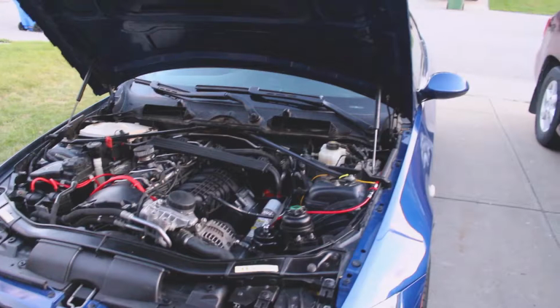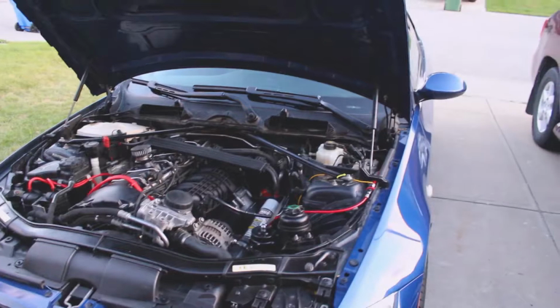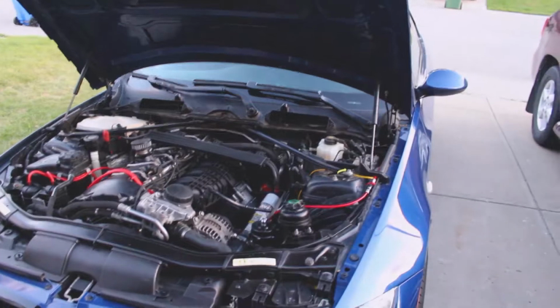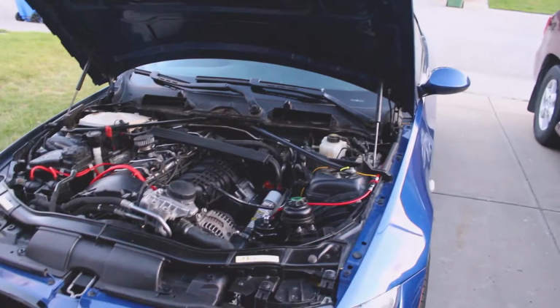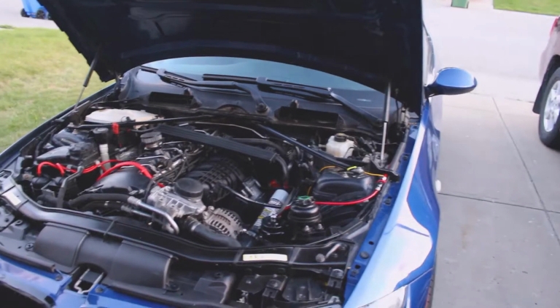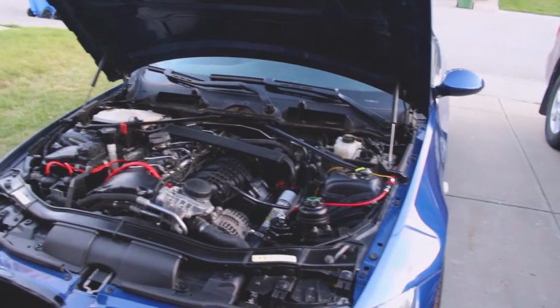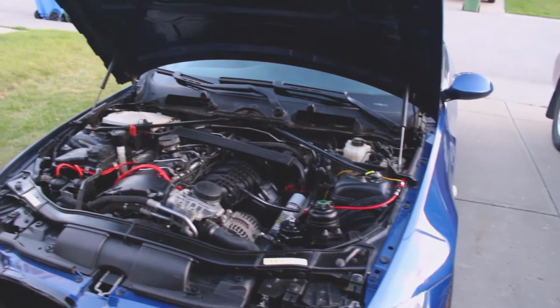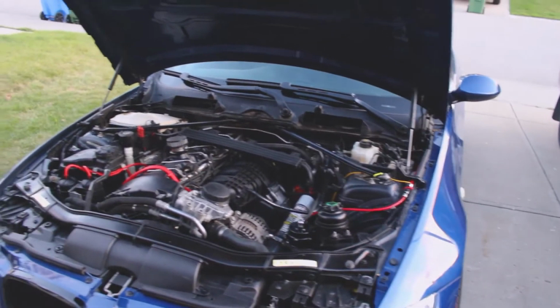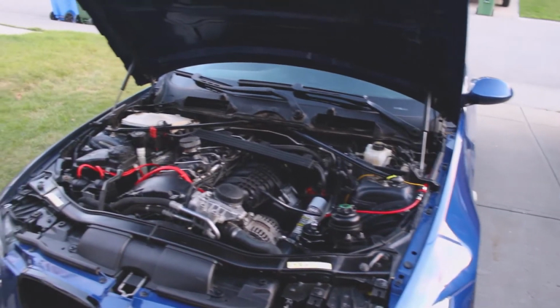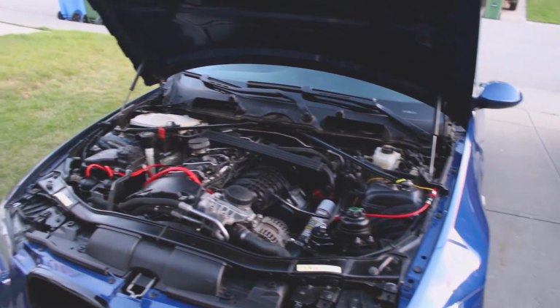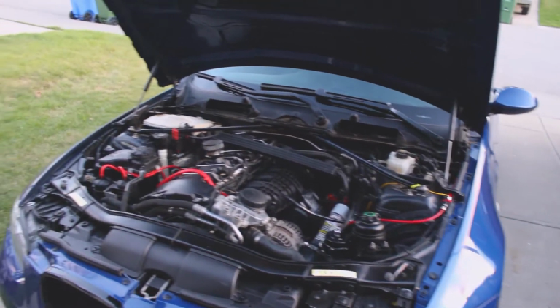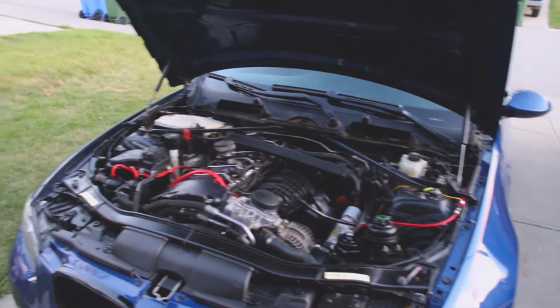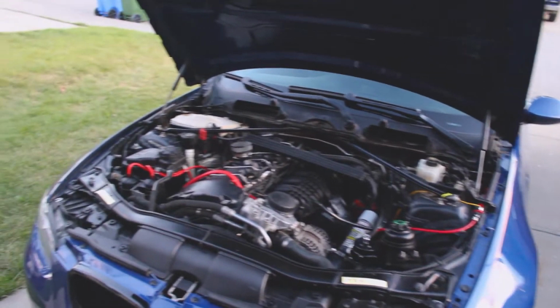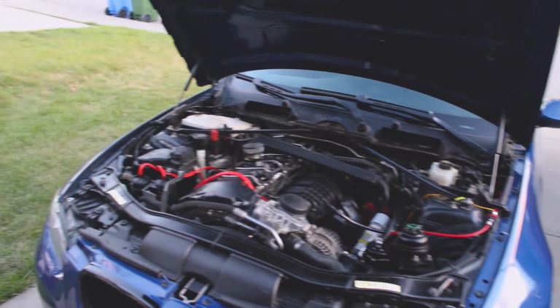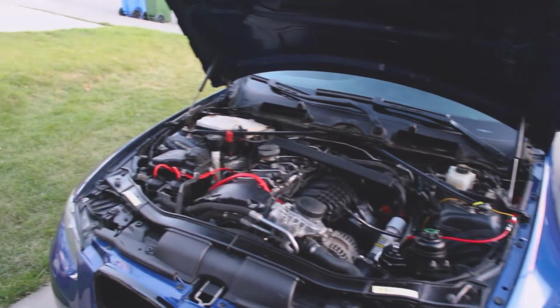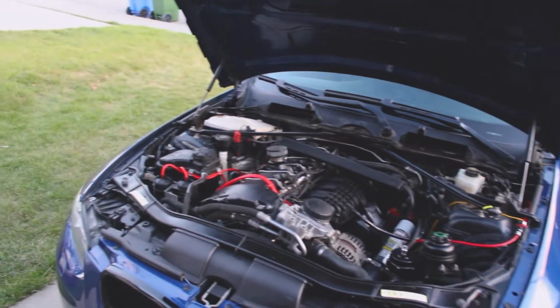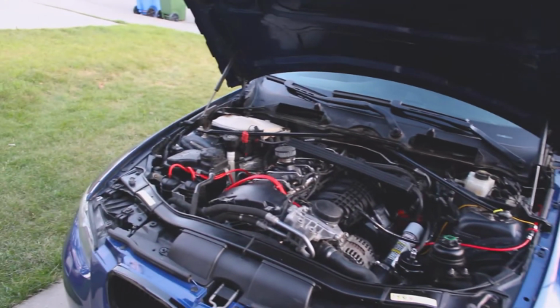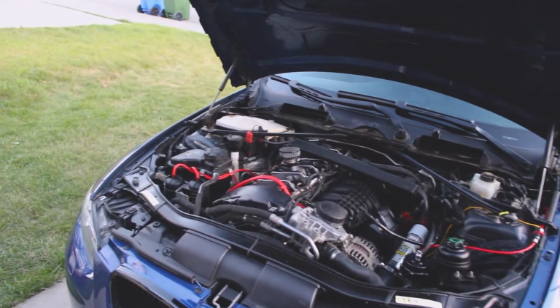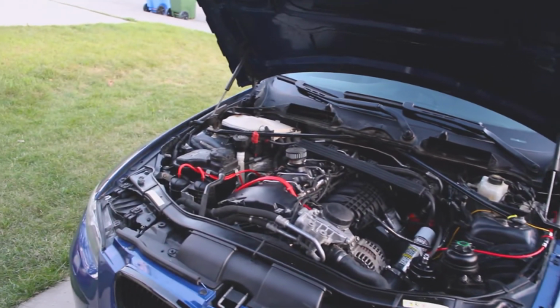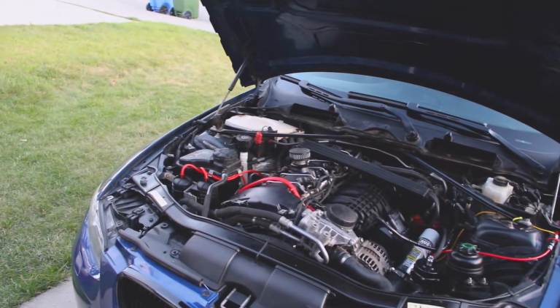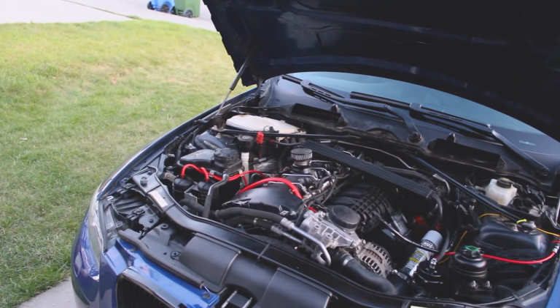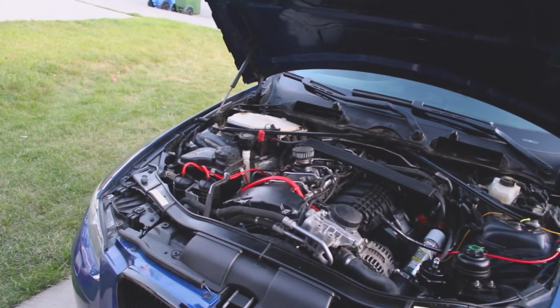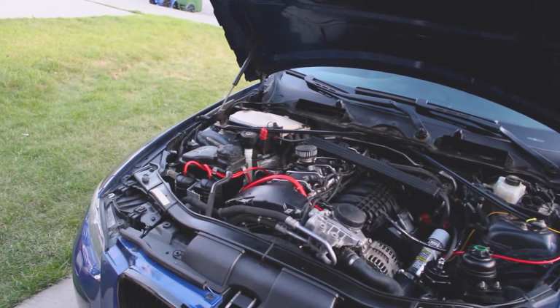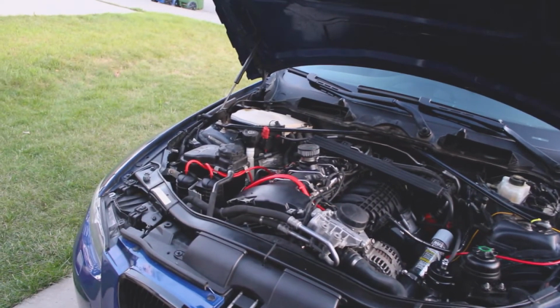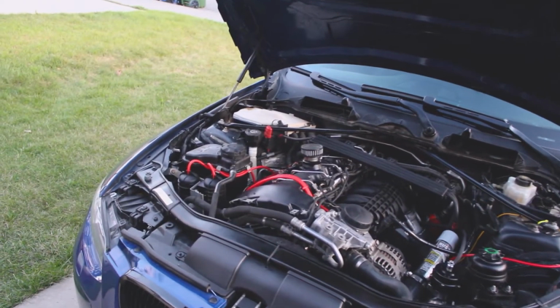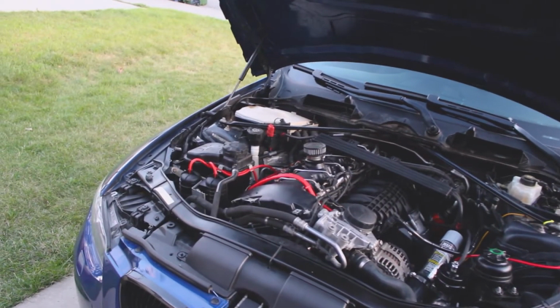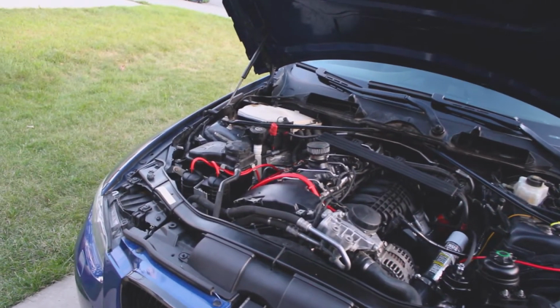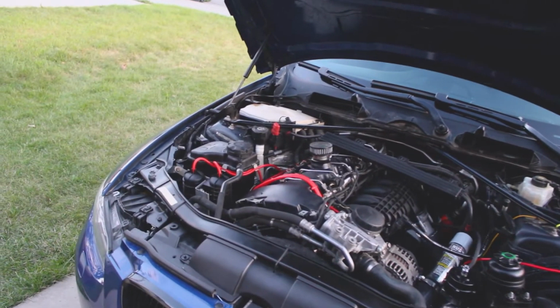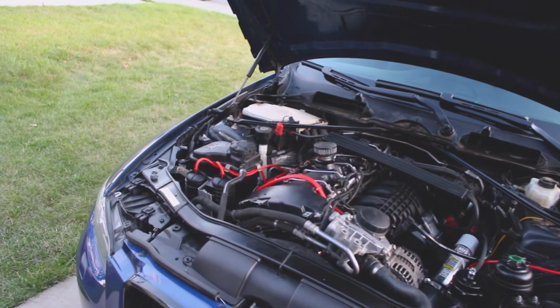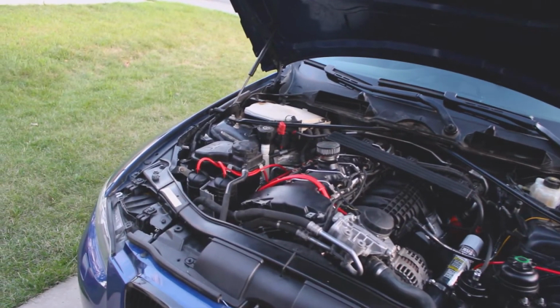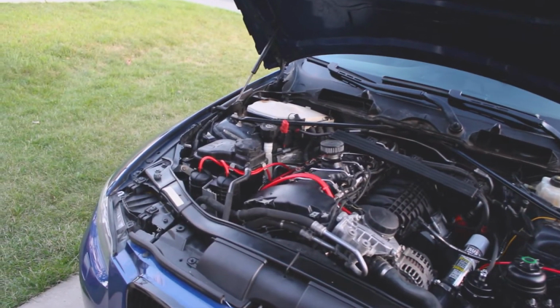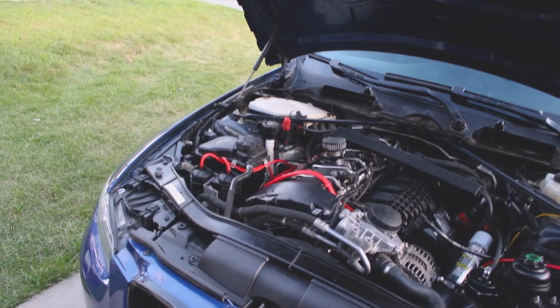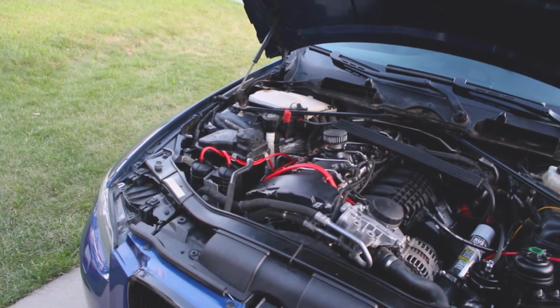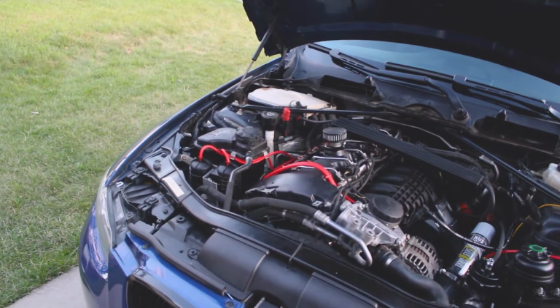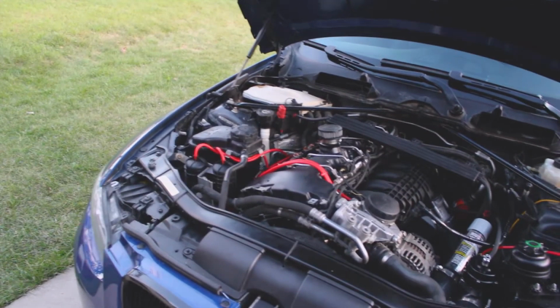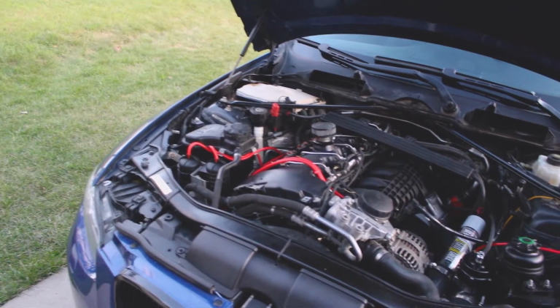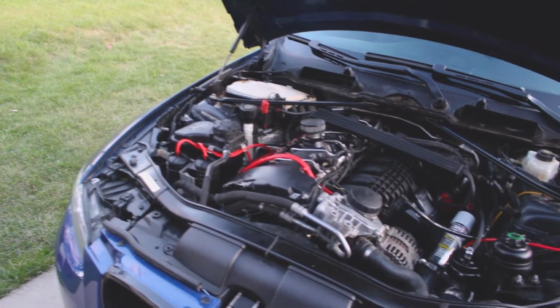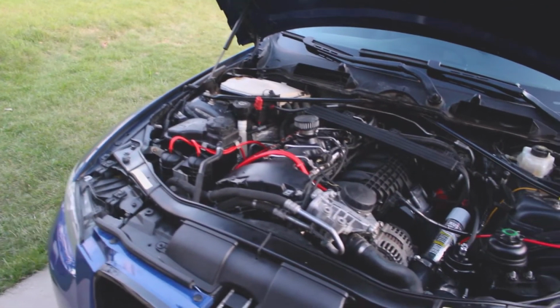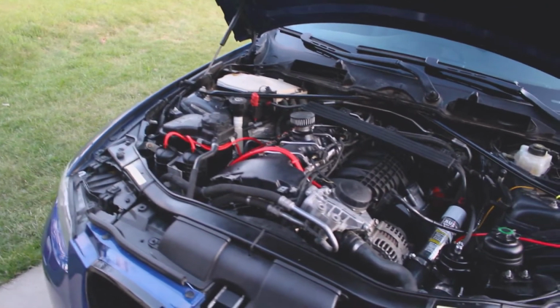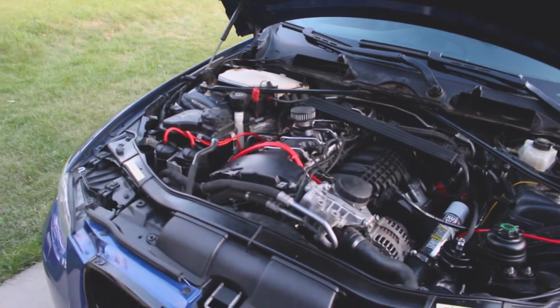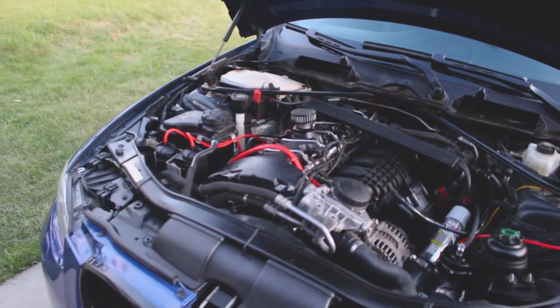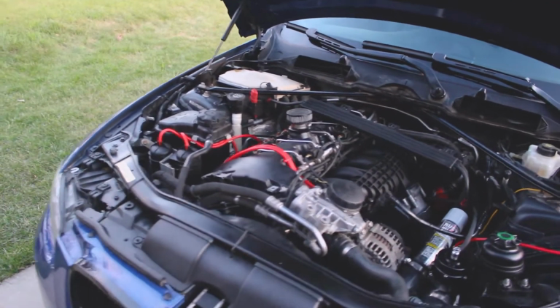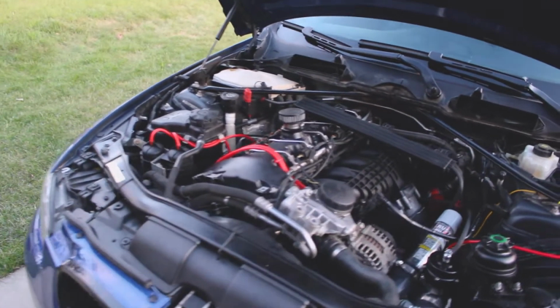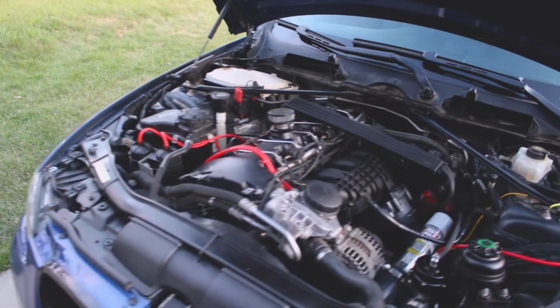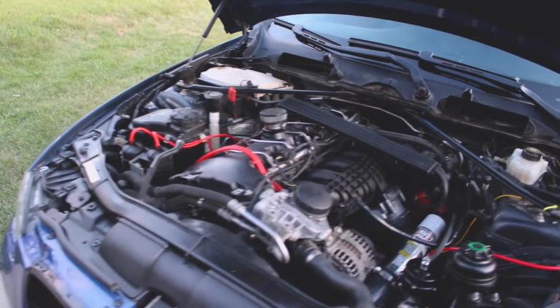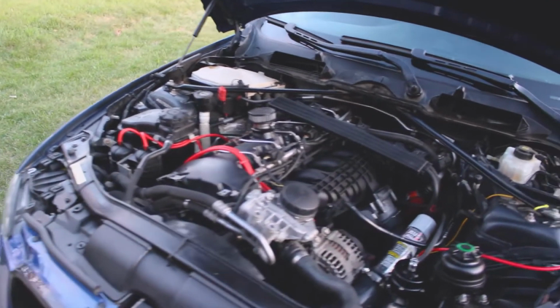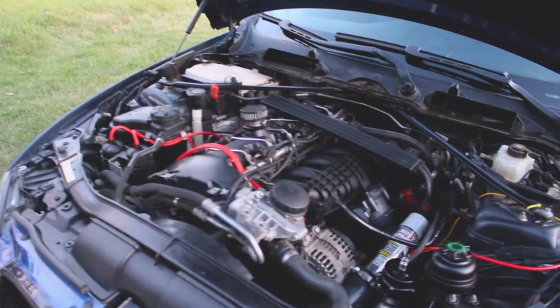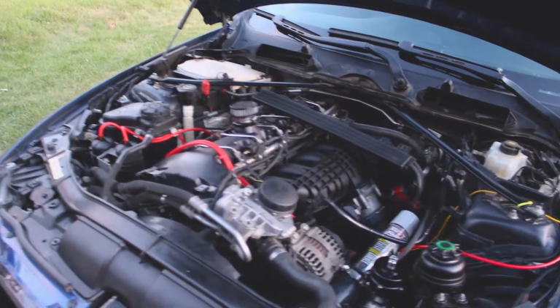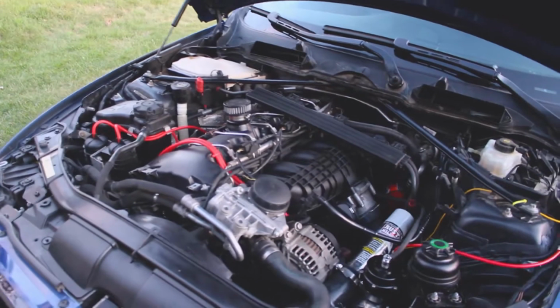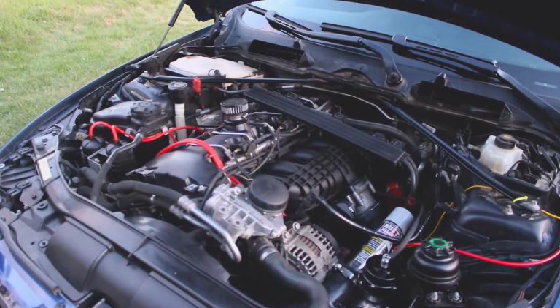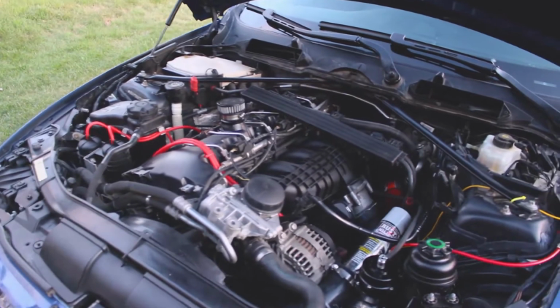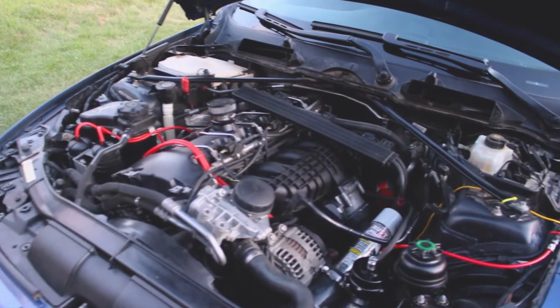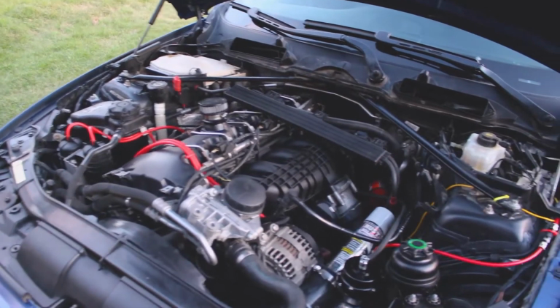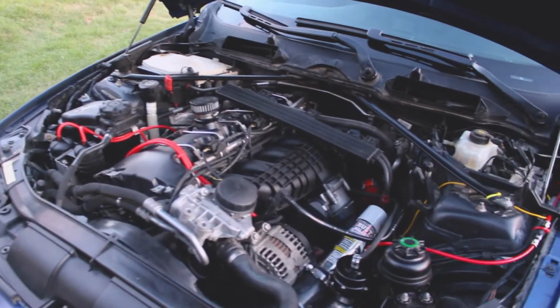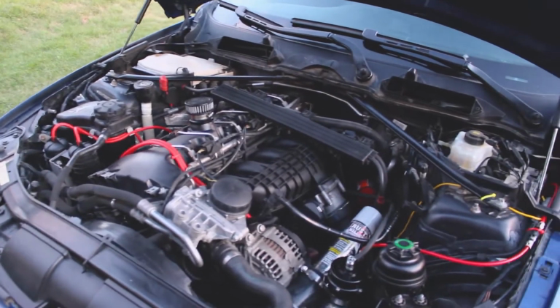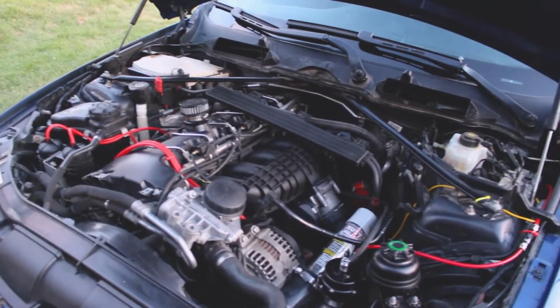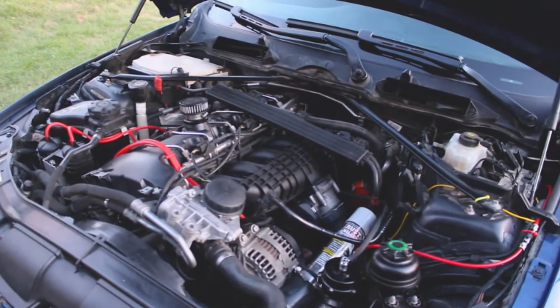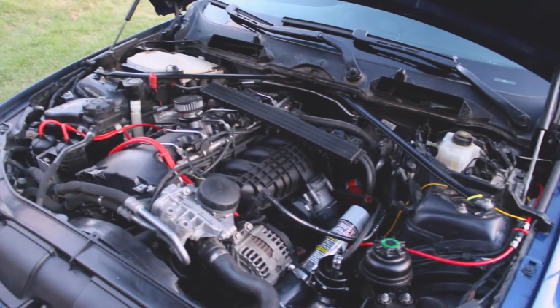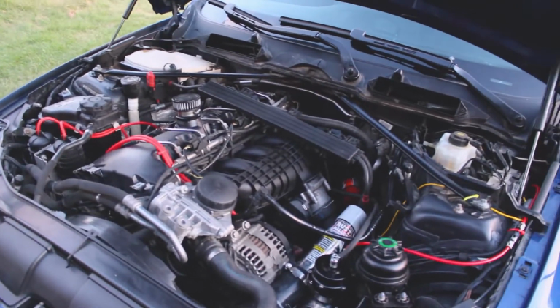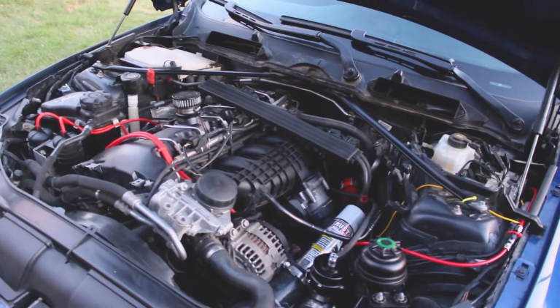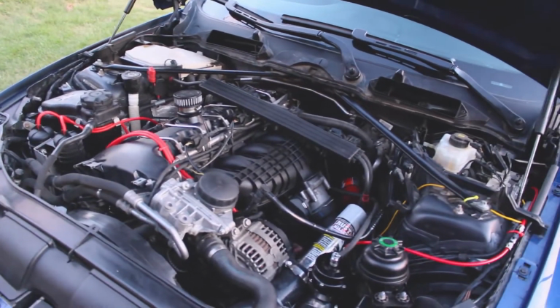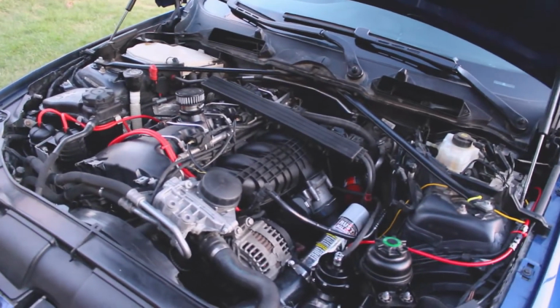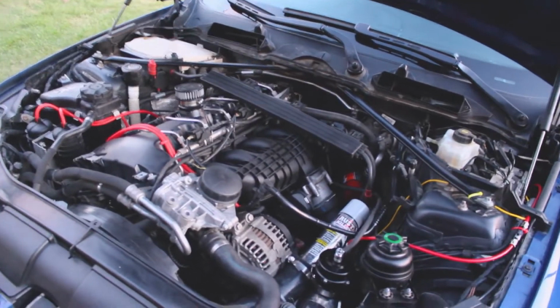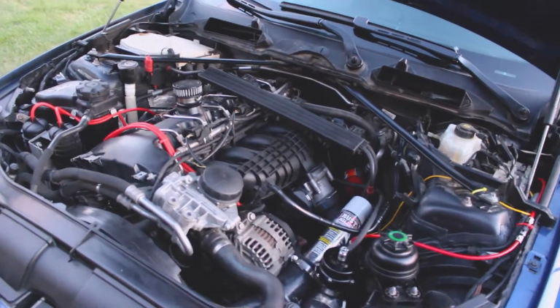Hello YouTube. In this video we will be doing a boost leak diagnosis on this turbocharged 335i.